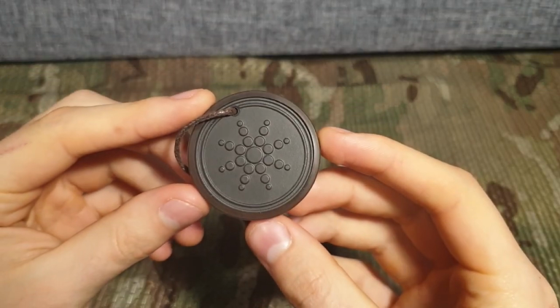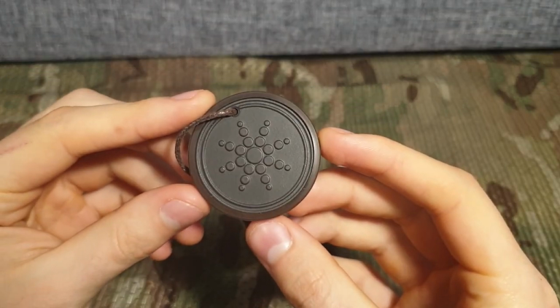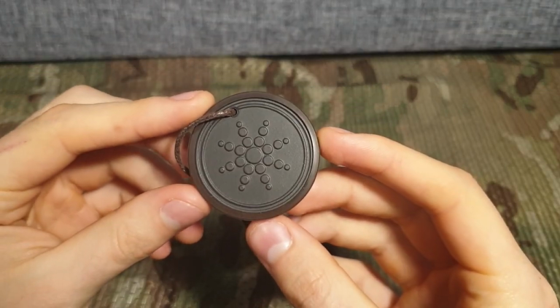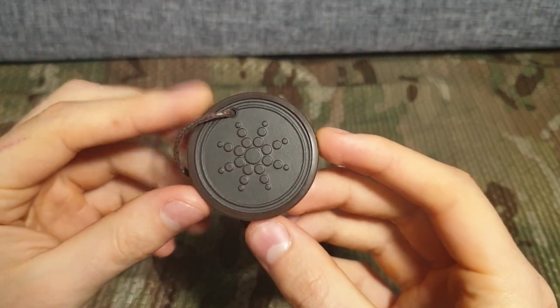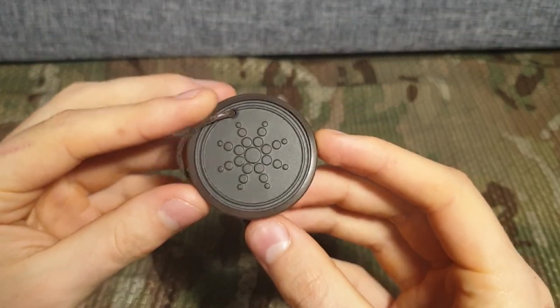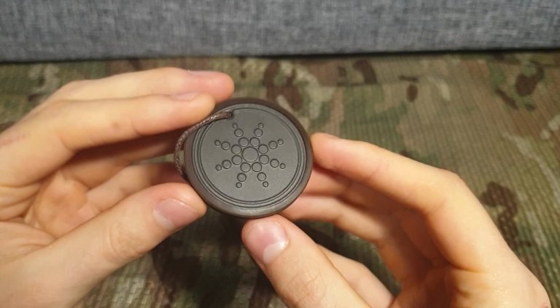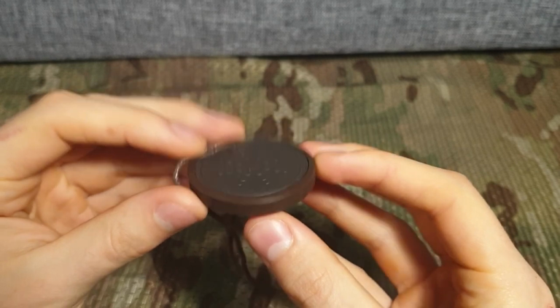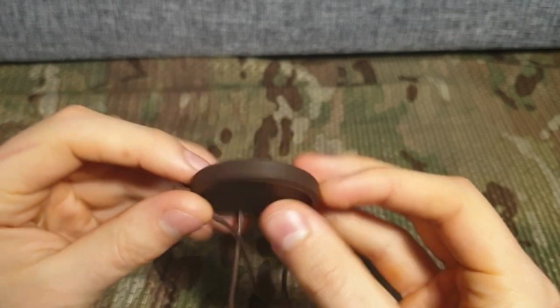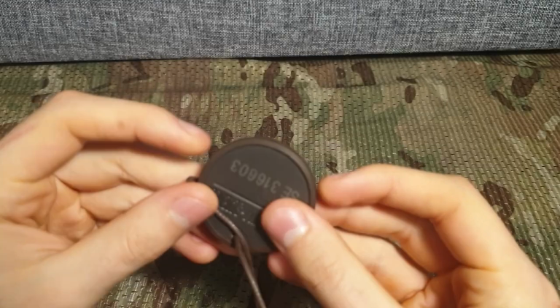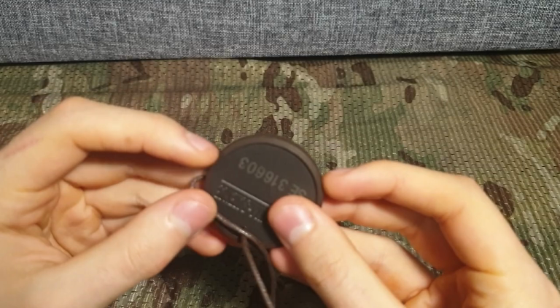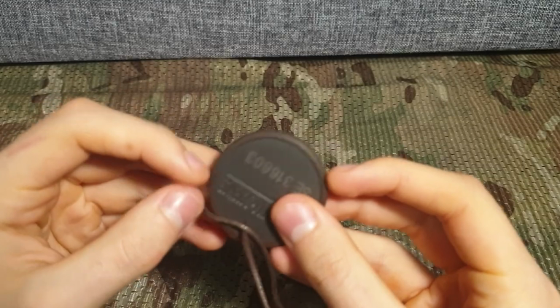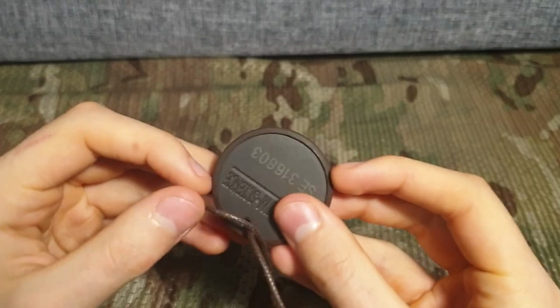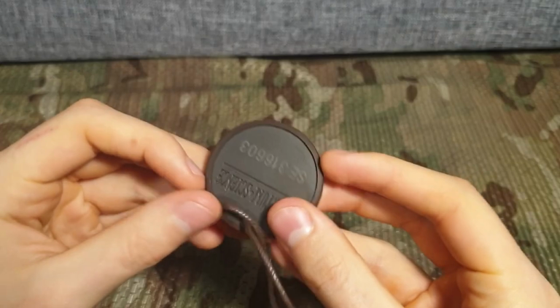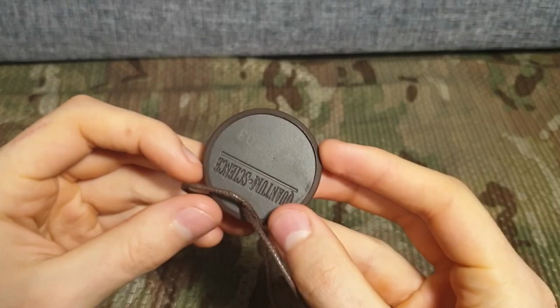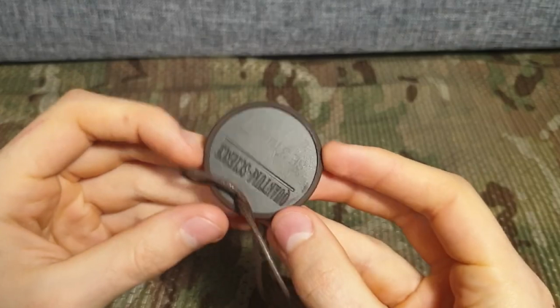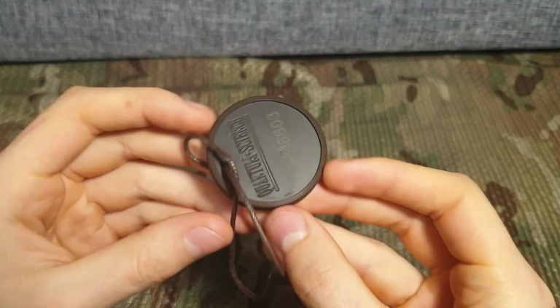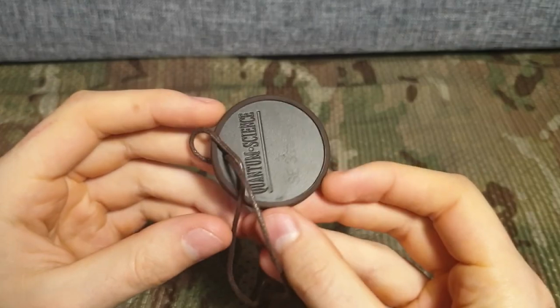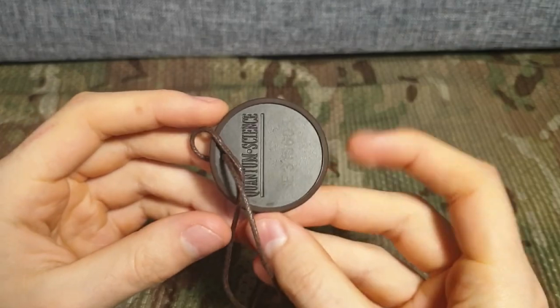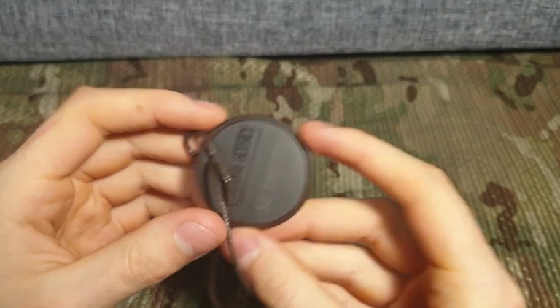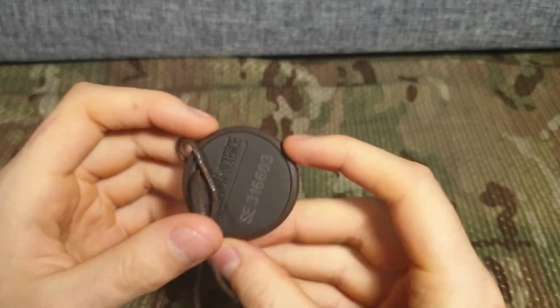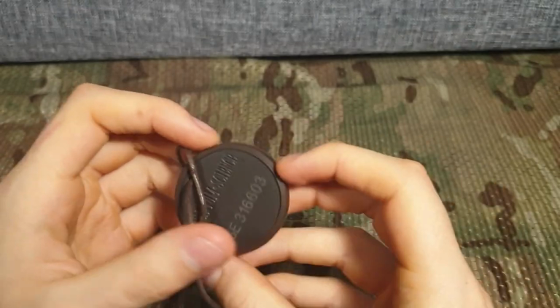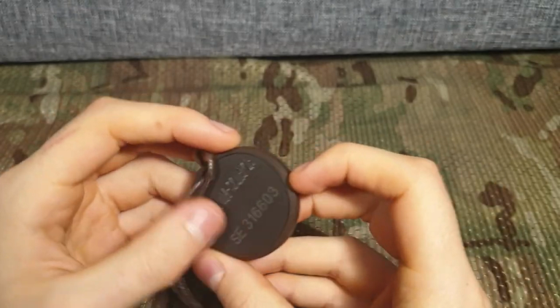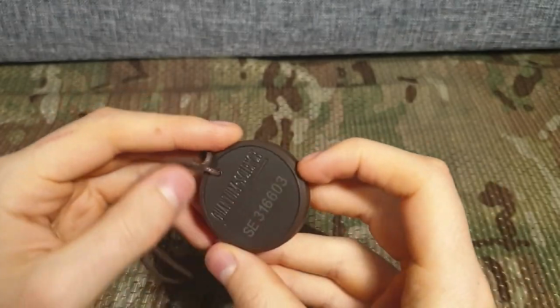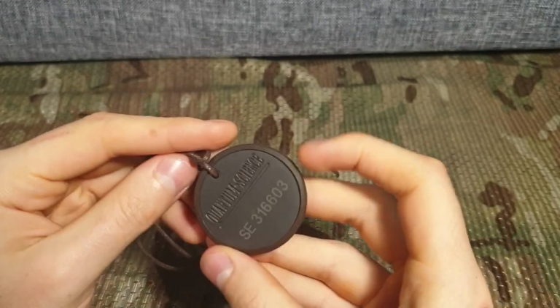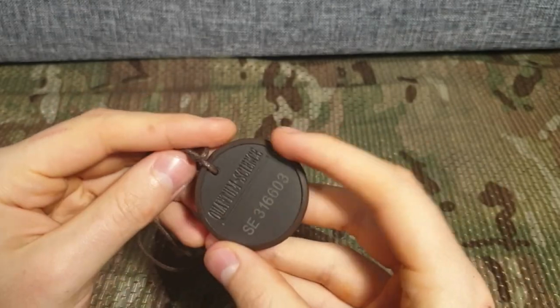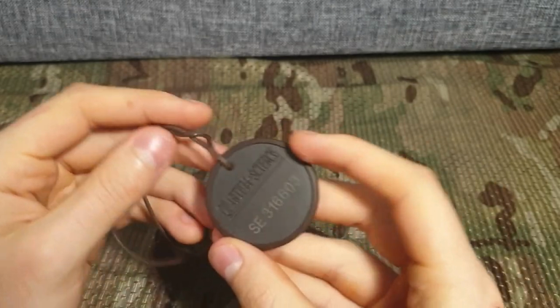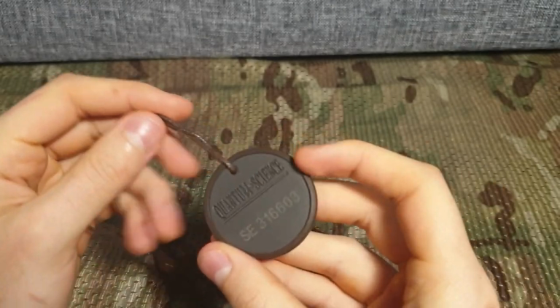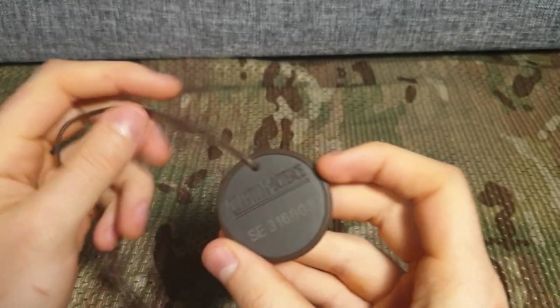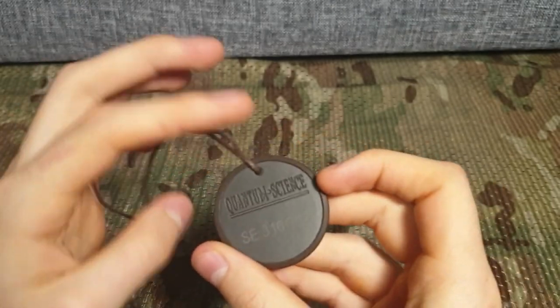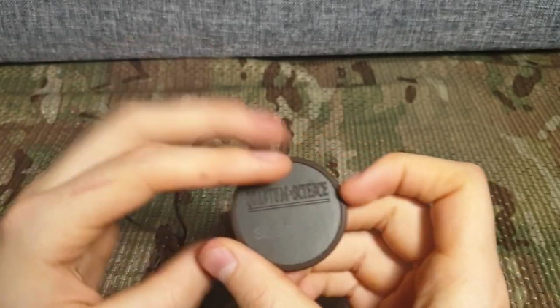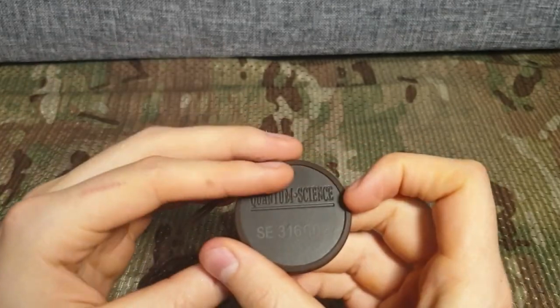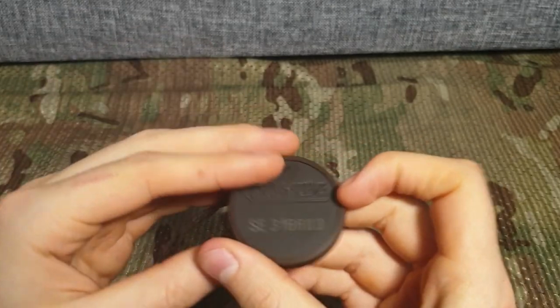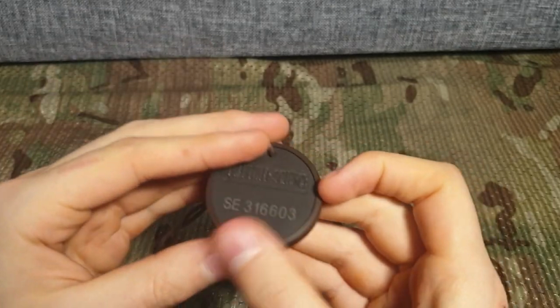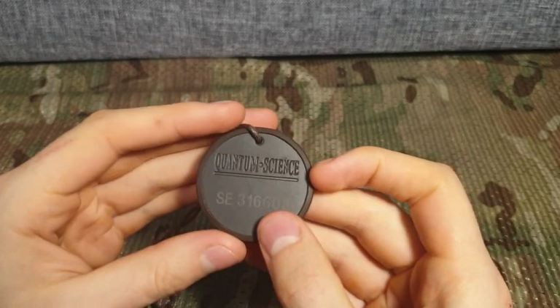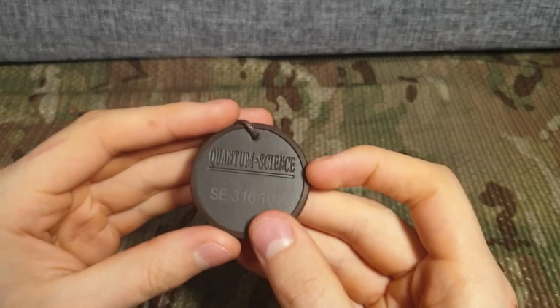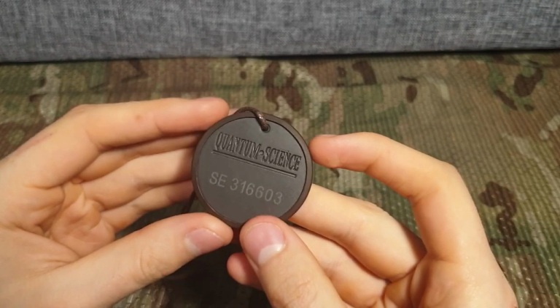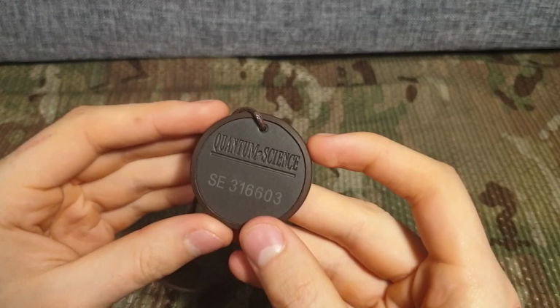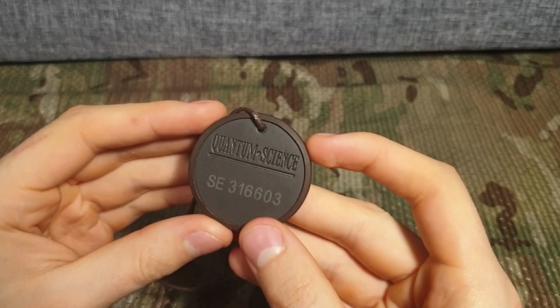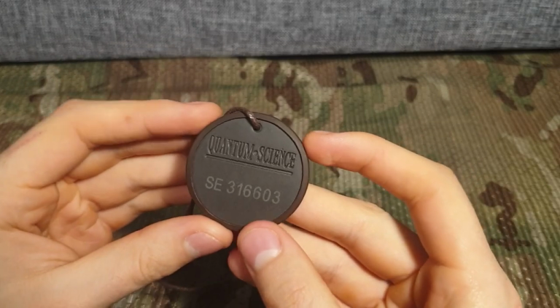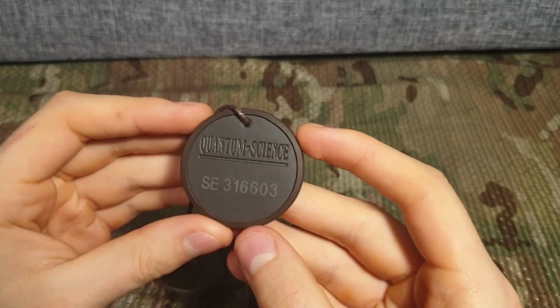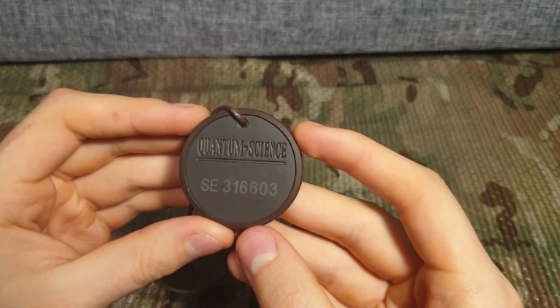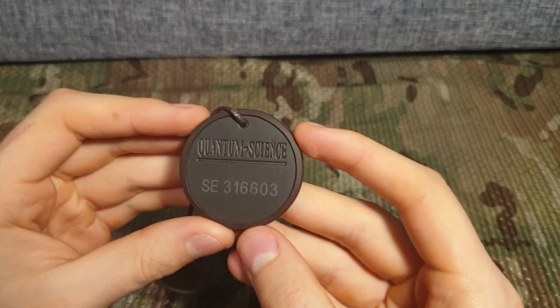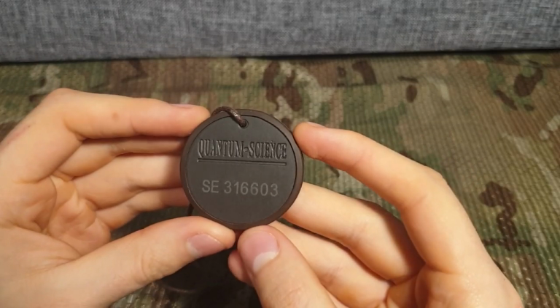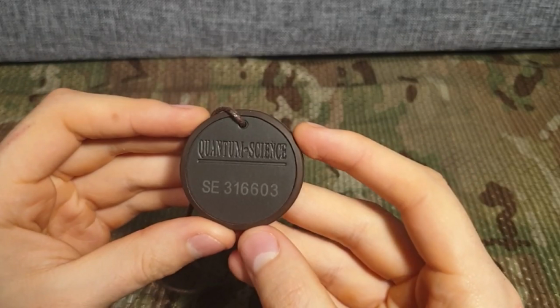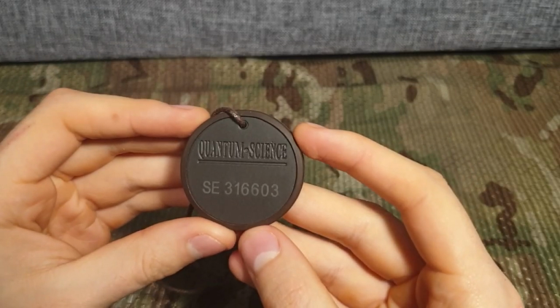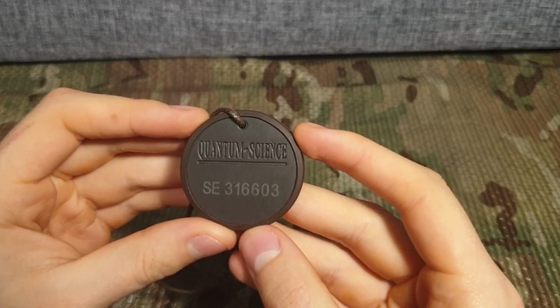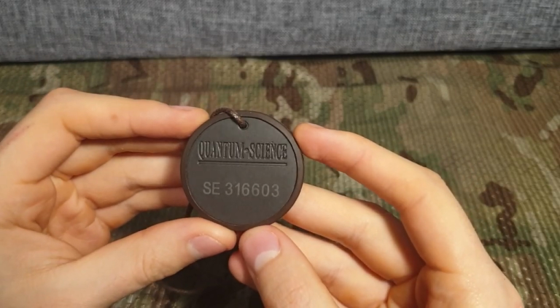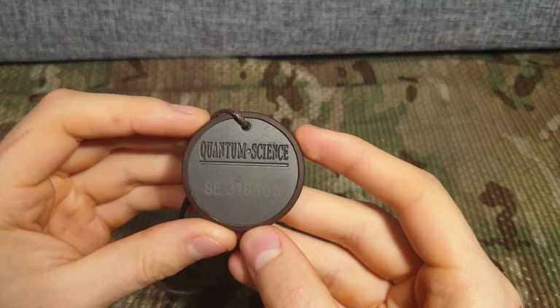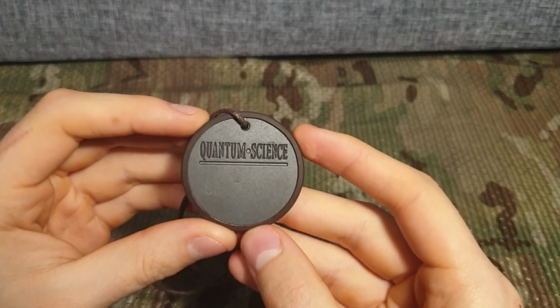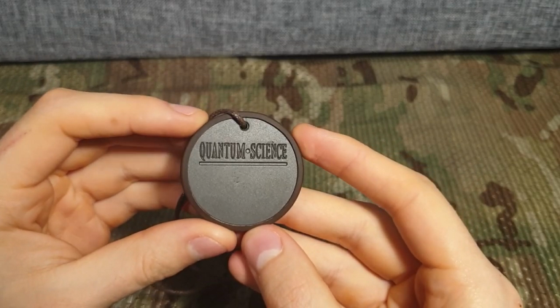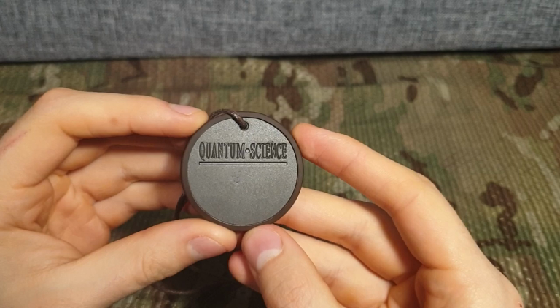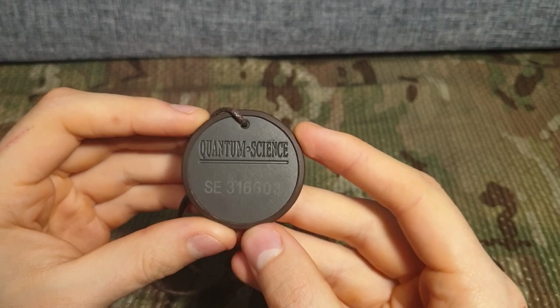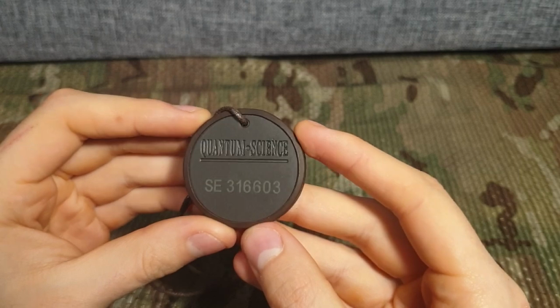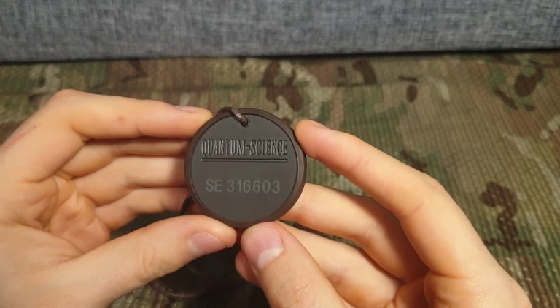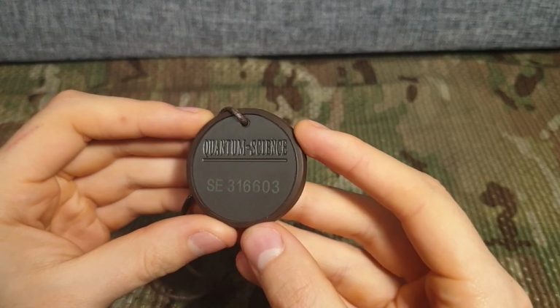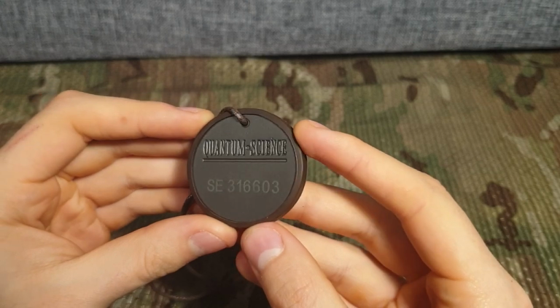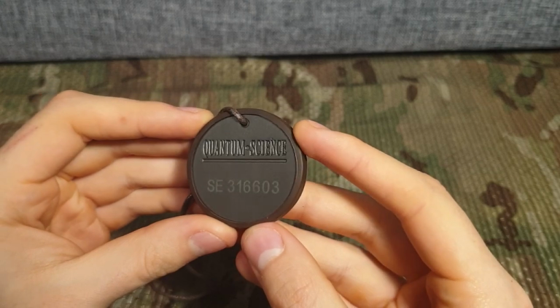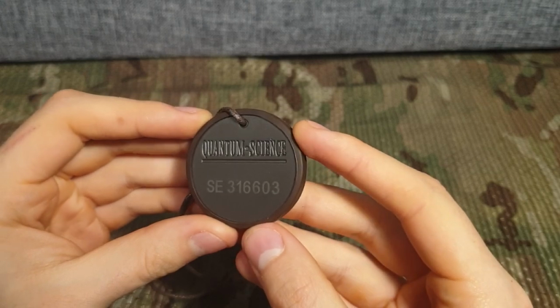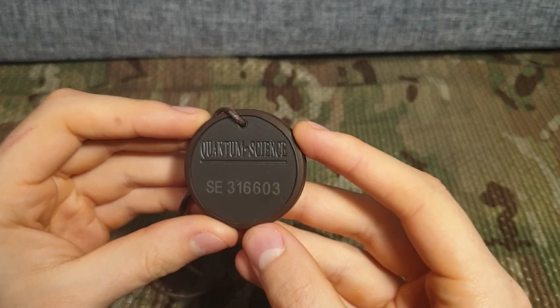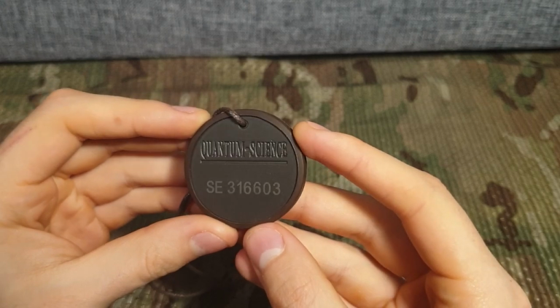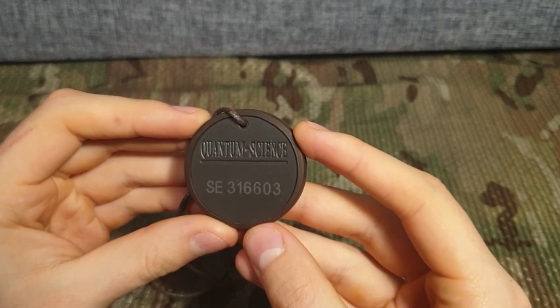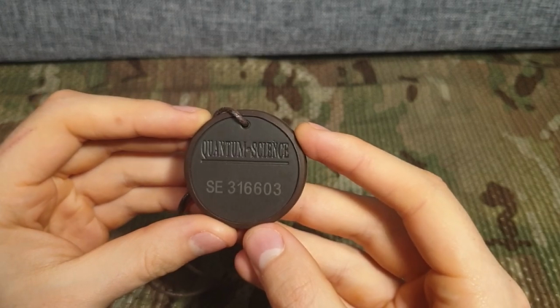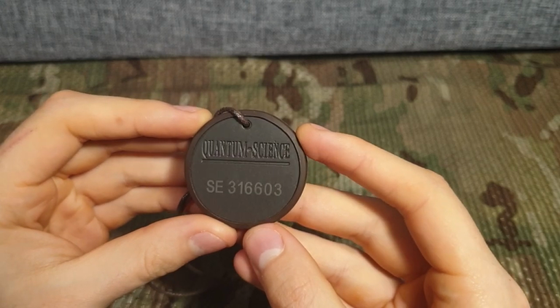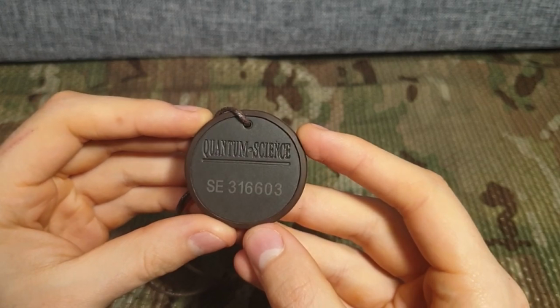It's made from a lava stone which has a really nice matte black color. There's also a rubber ring around it for additional protection.